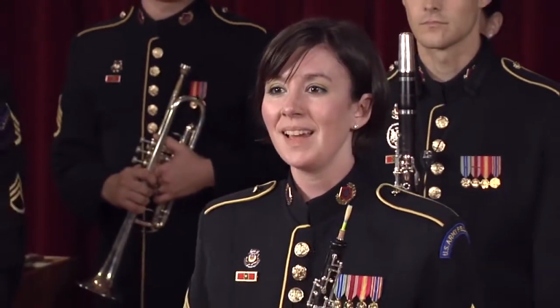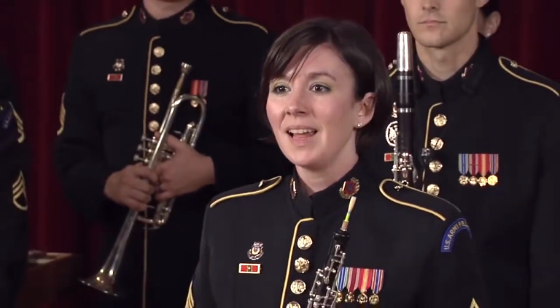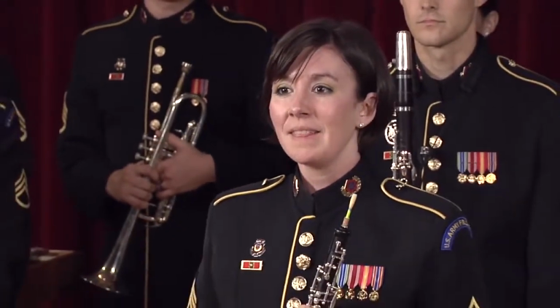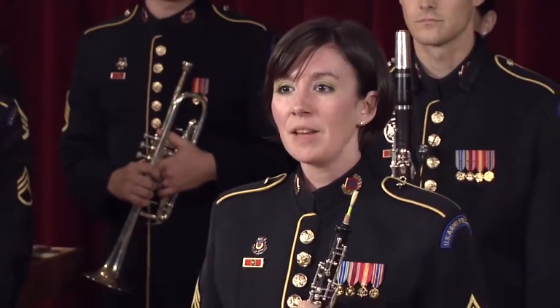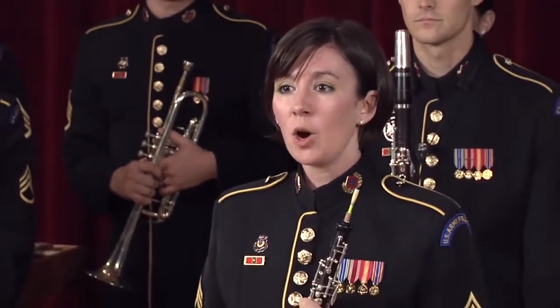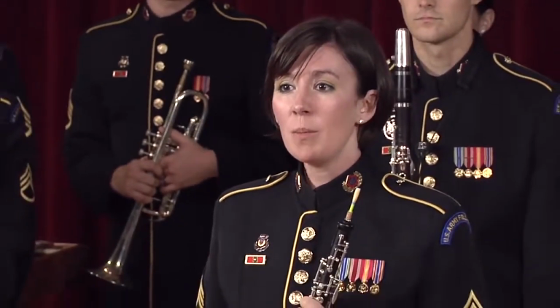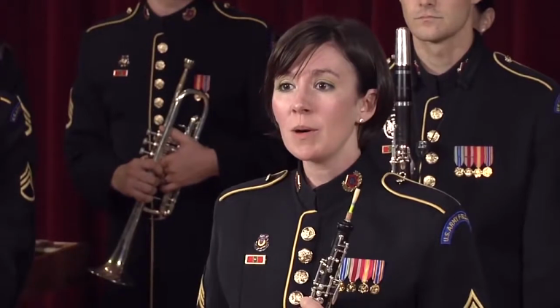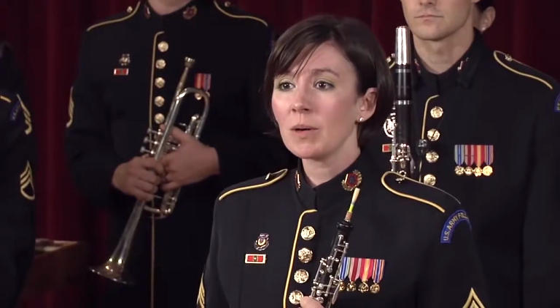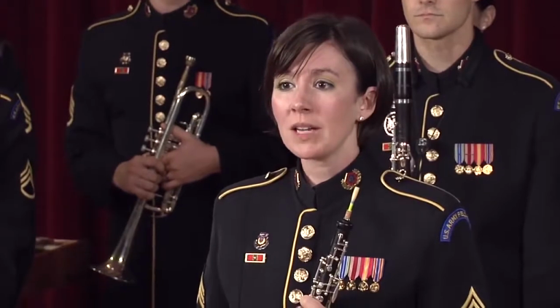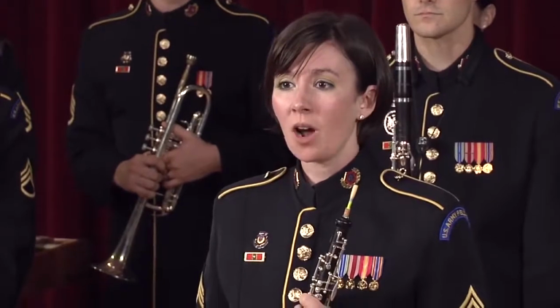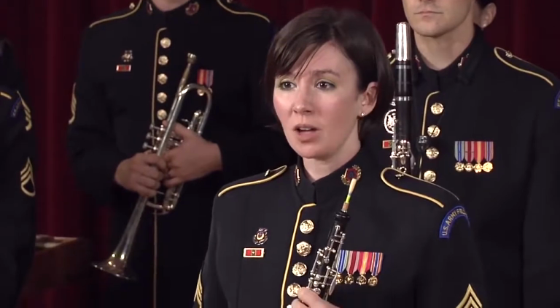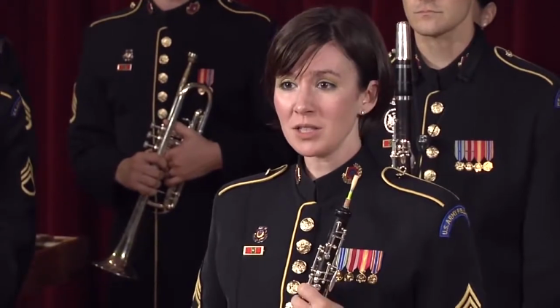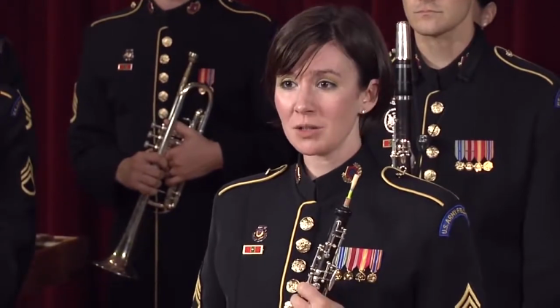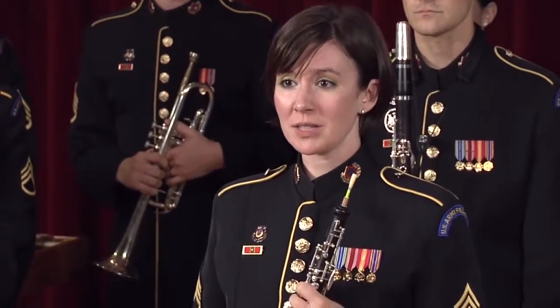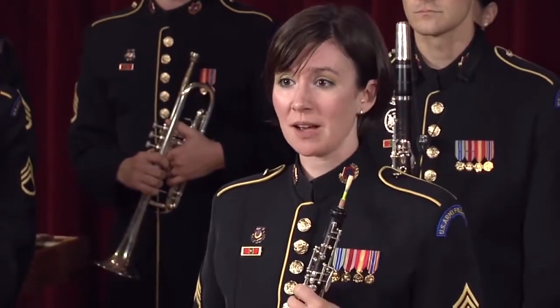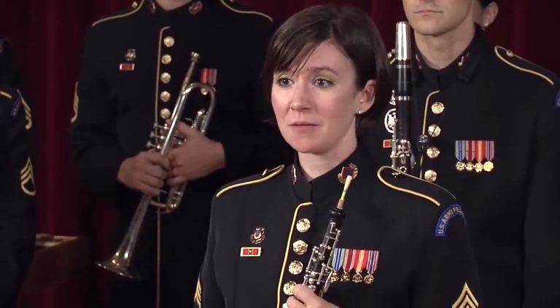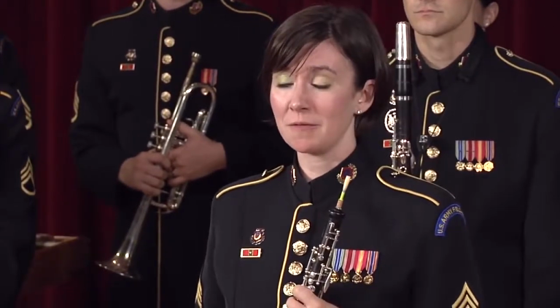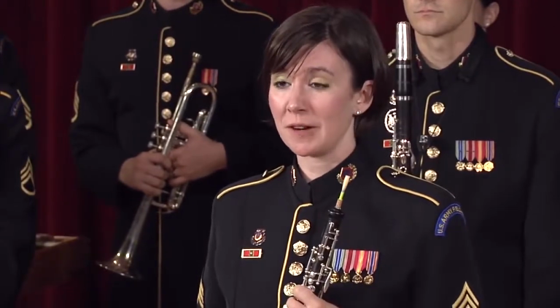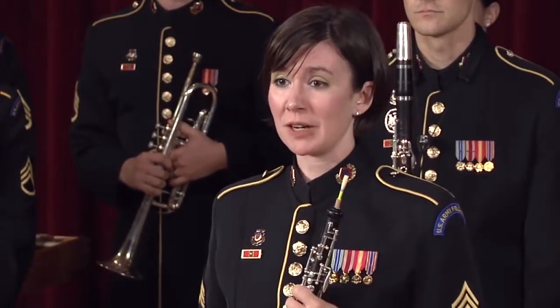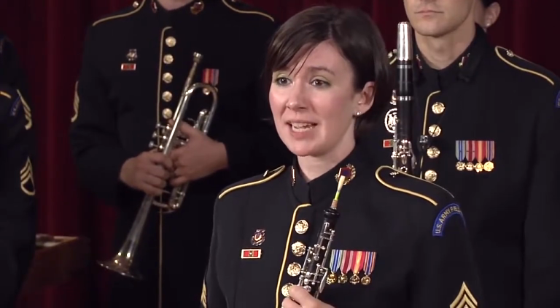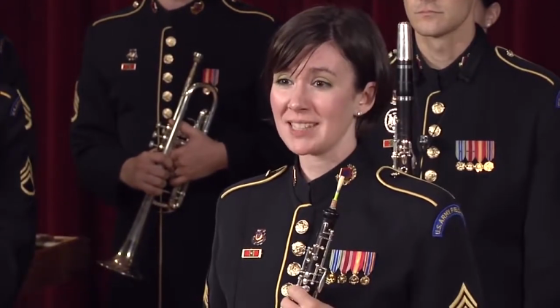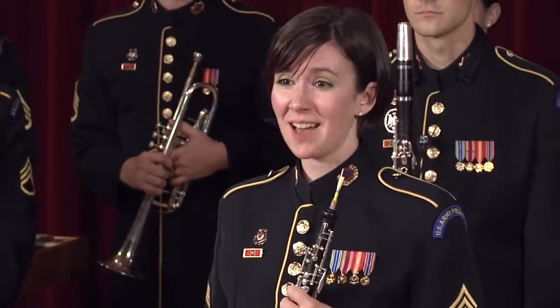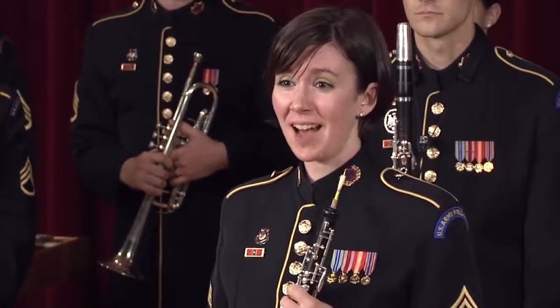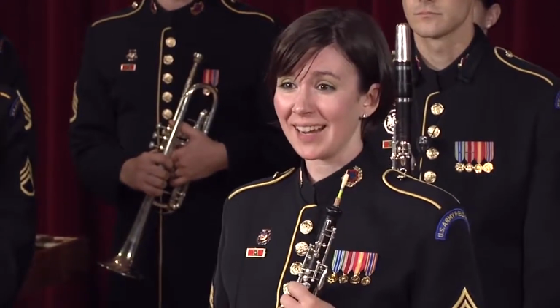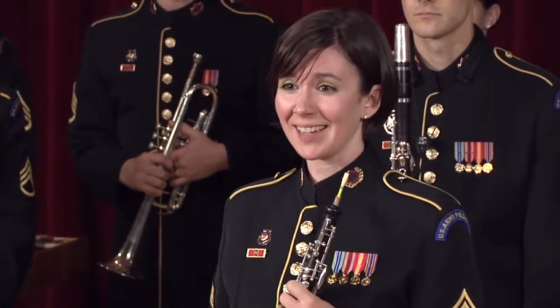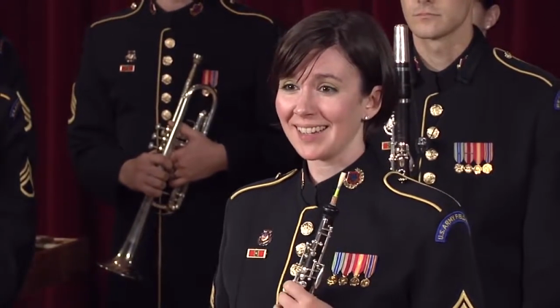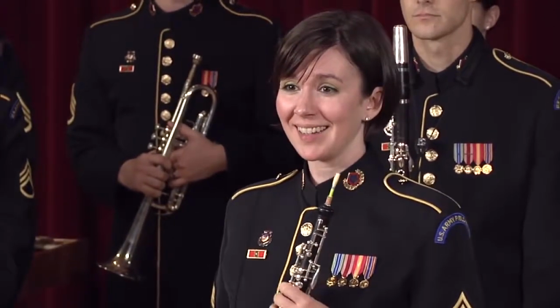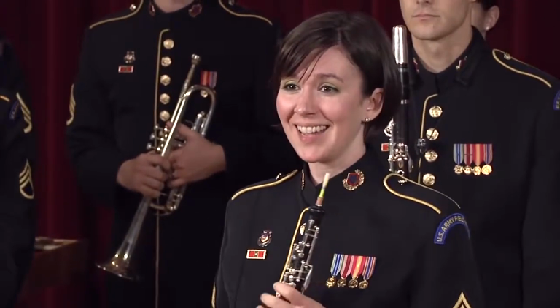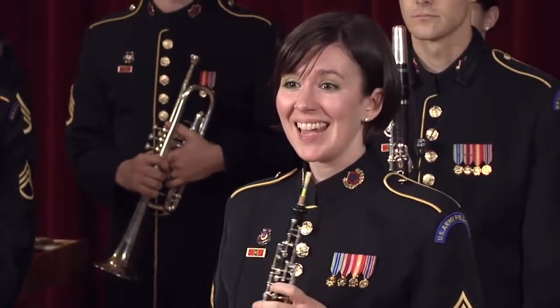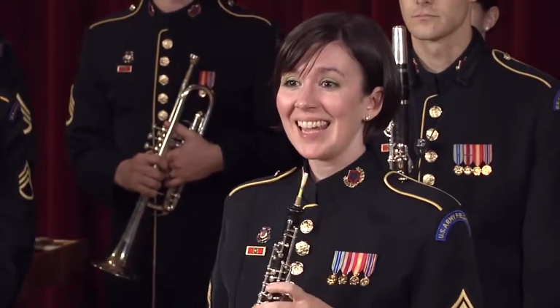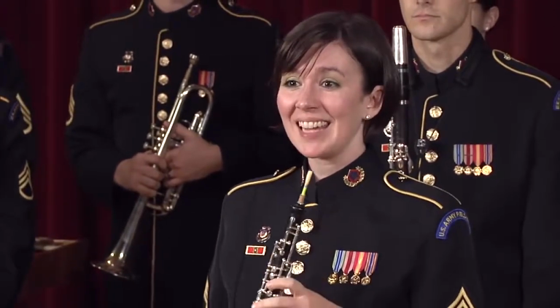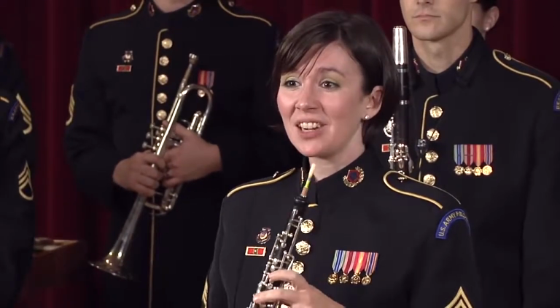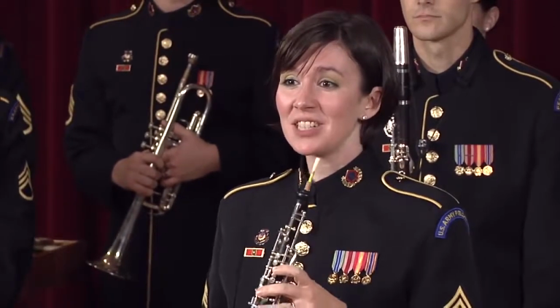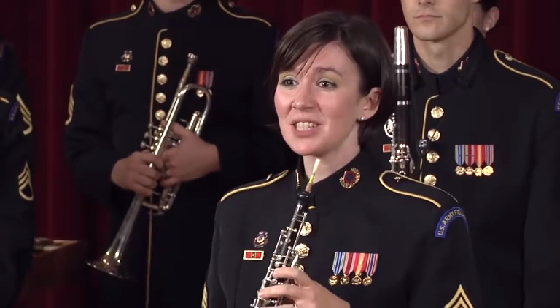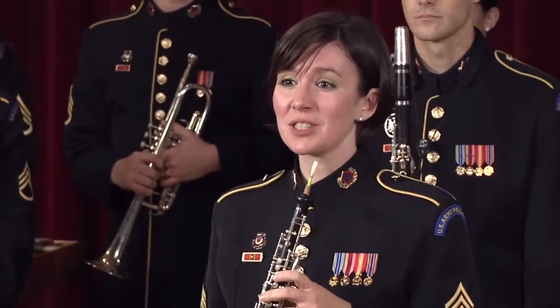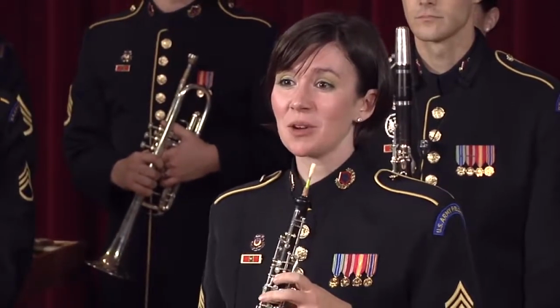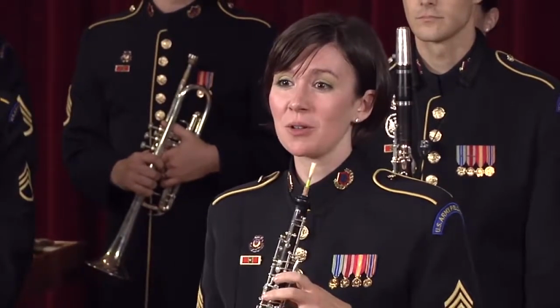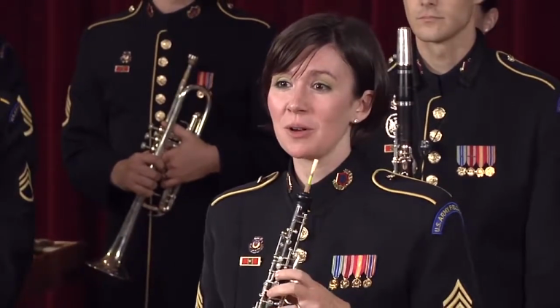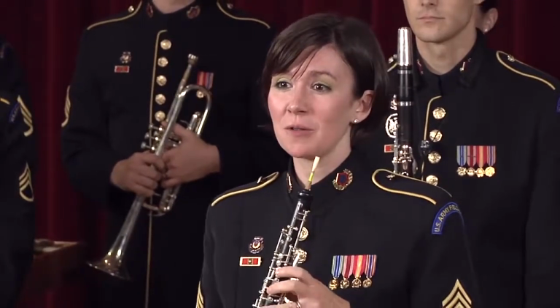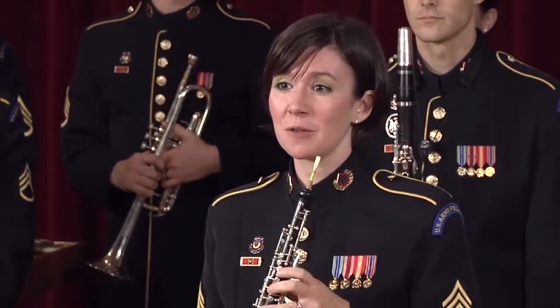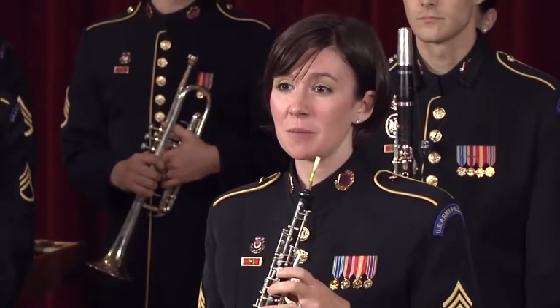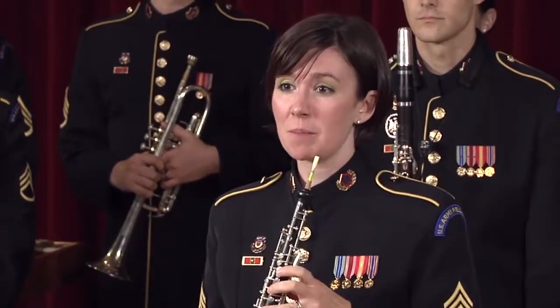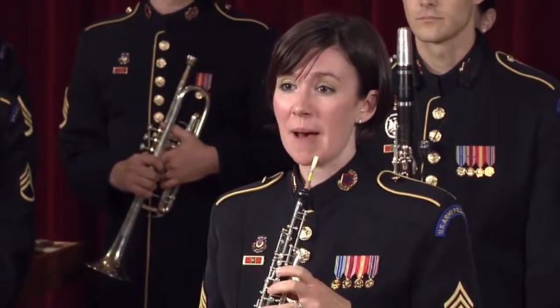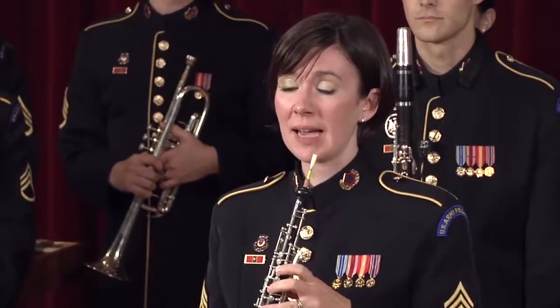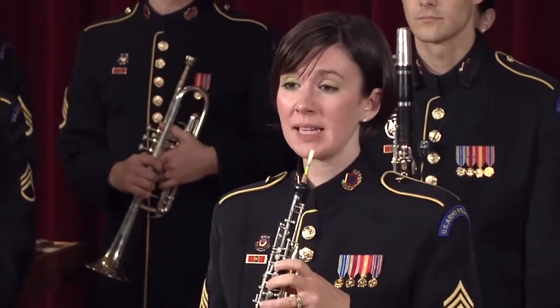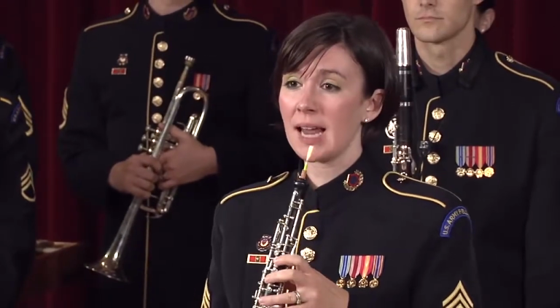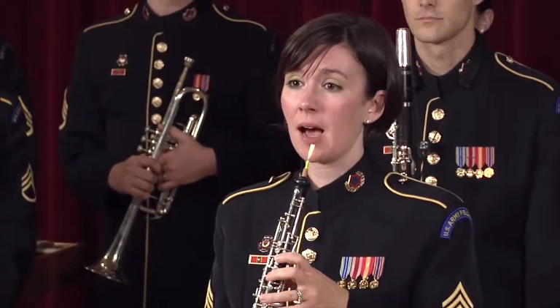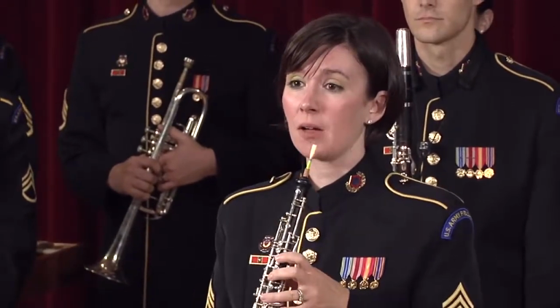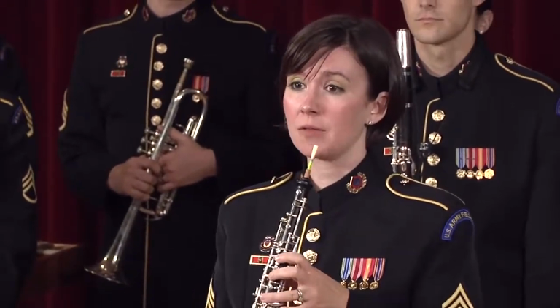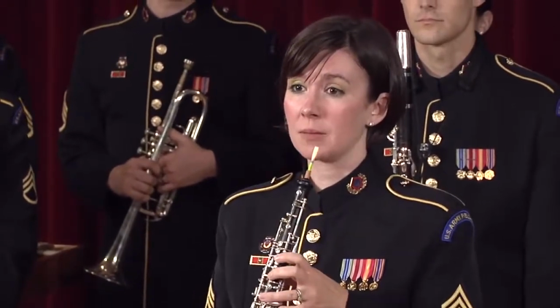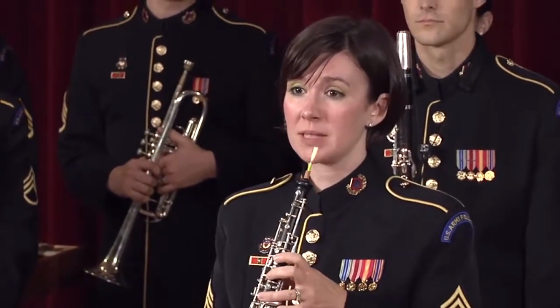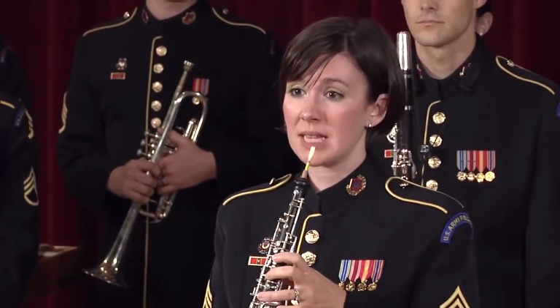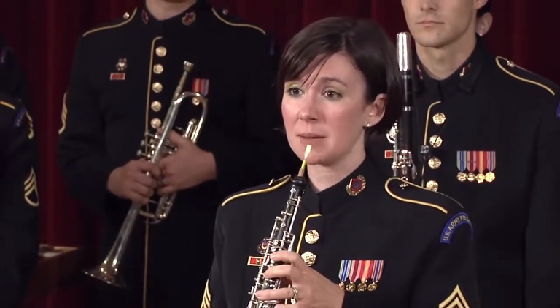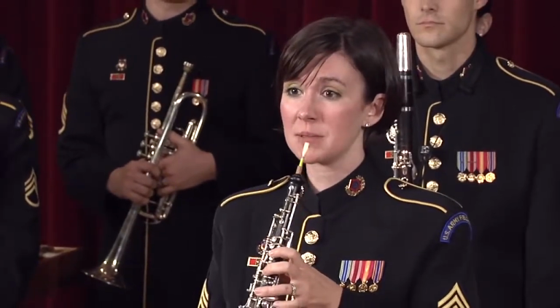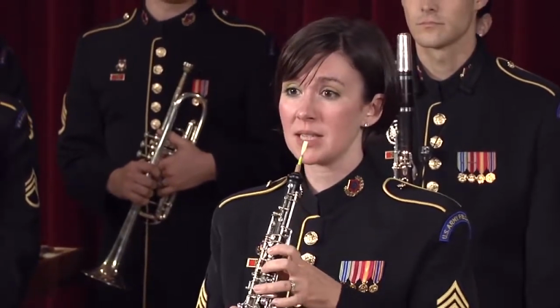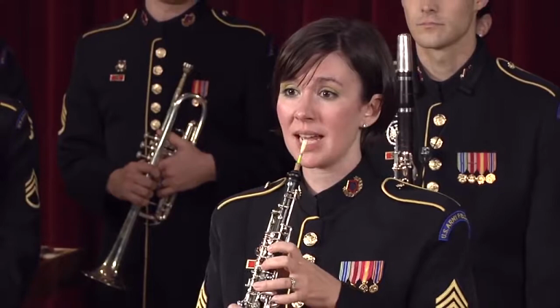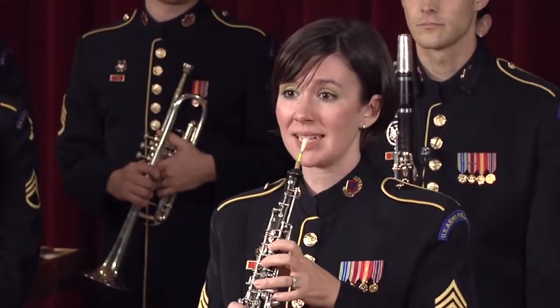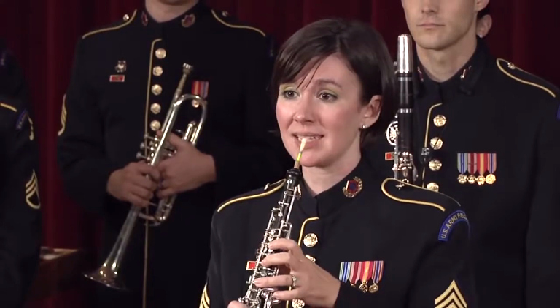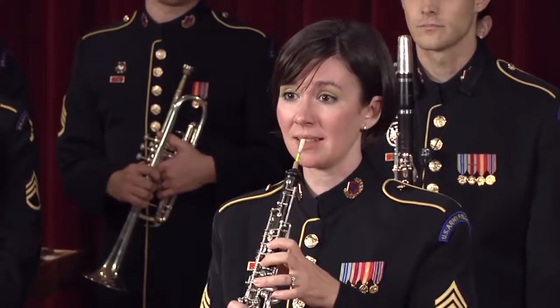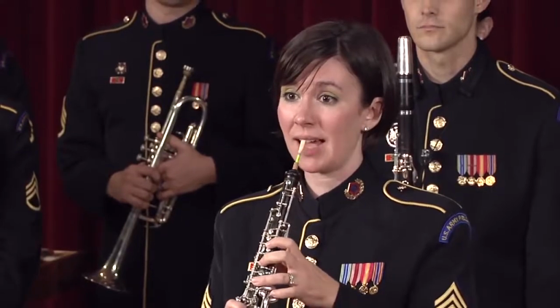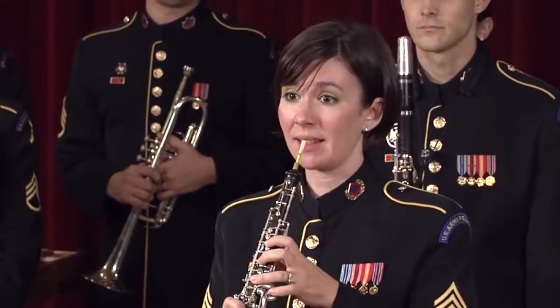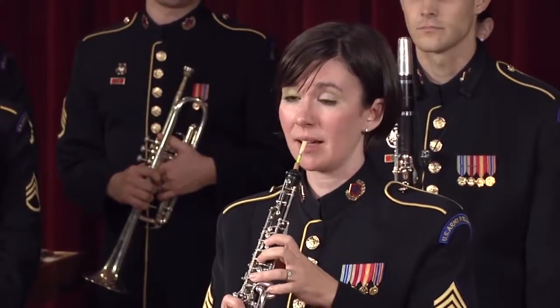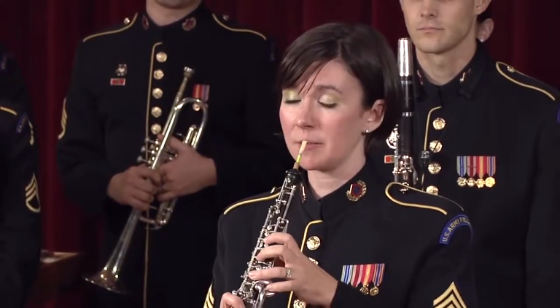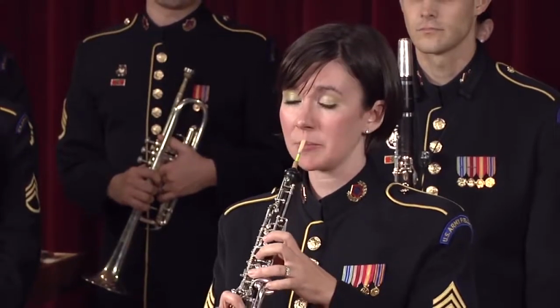The oboe can also sound very exotic. Here is a solo from the Bacchanal, from Samson and Delilah.